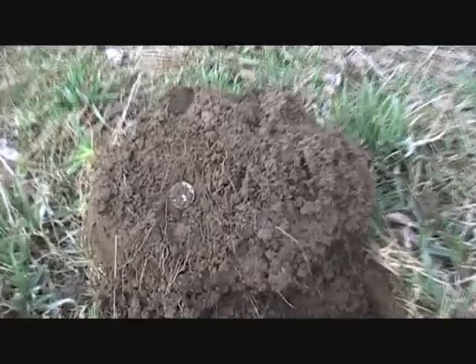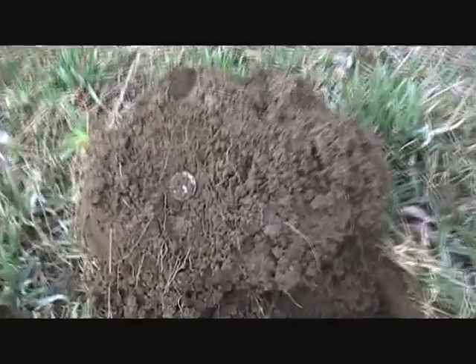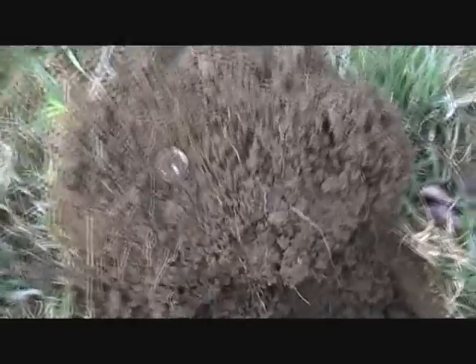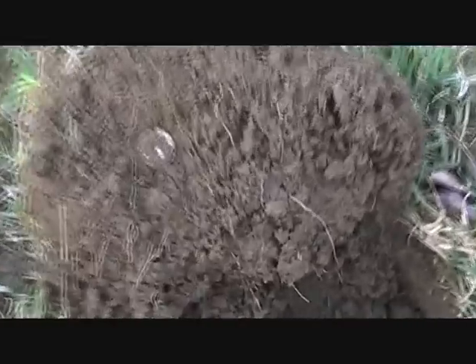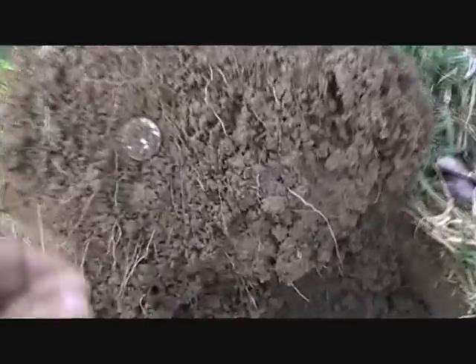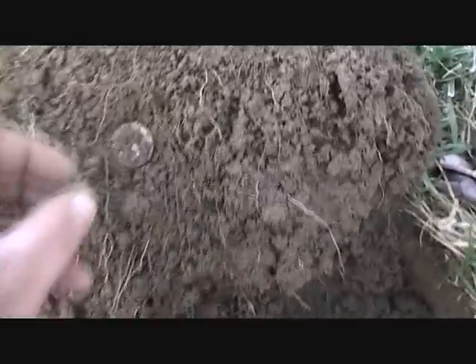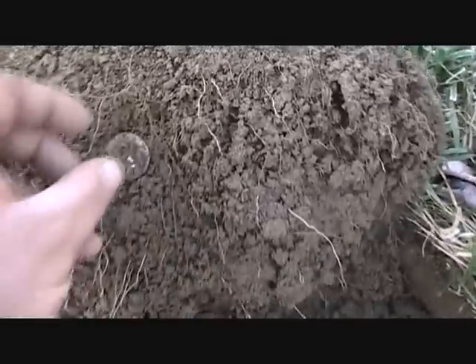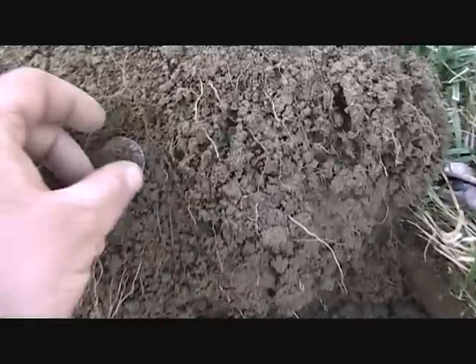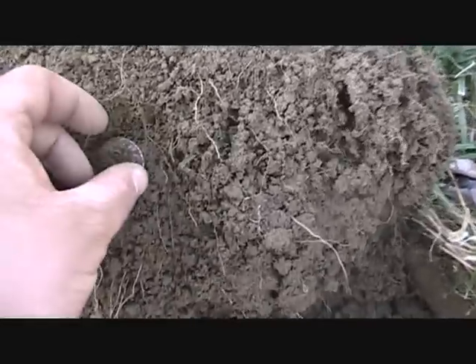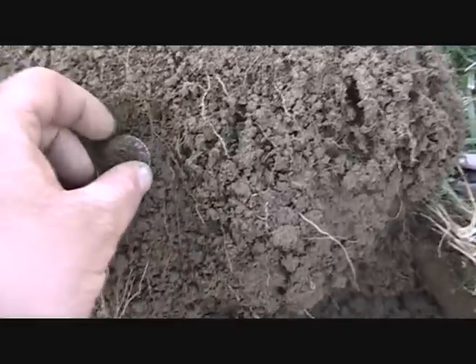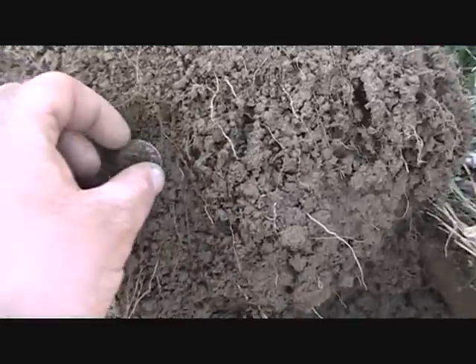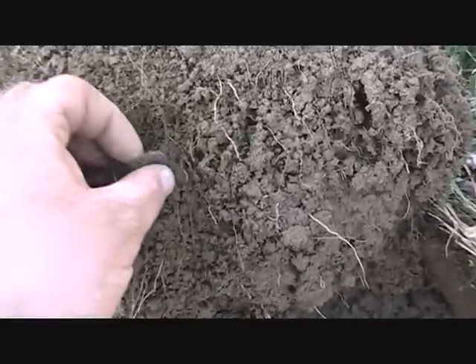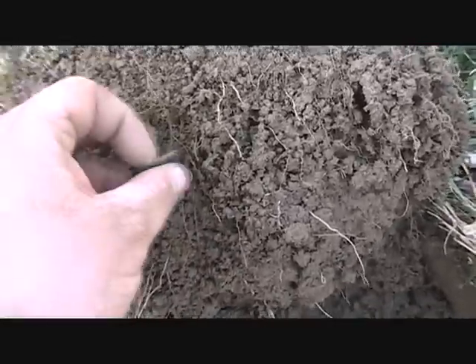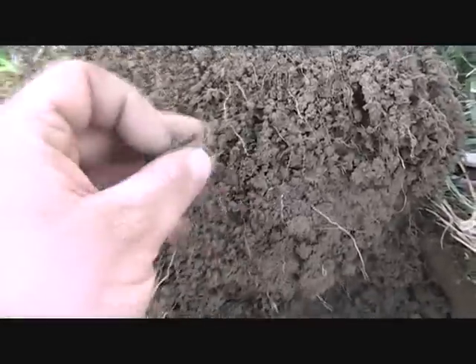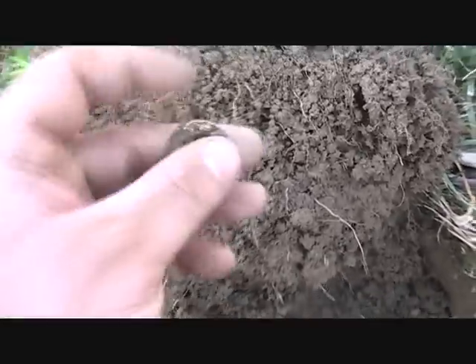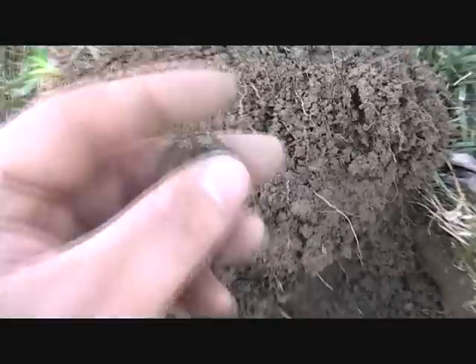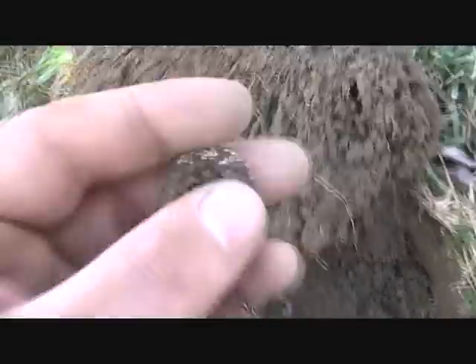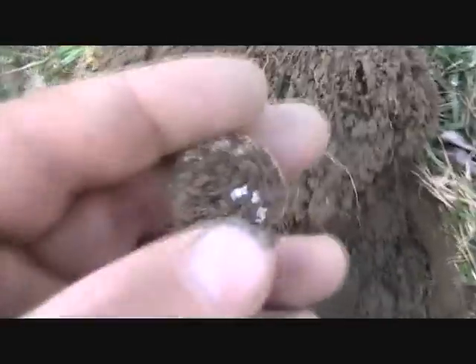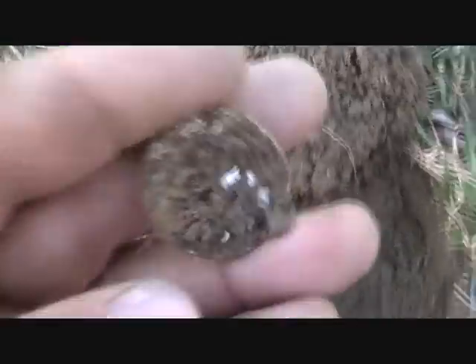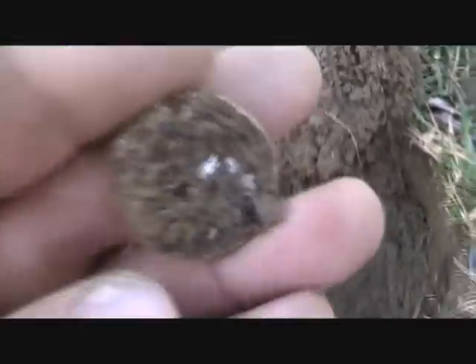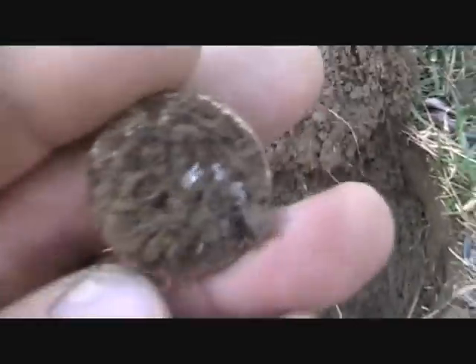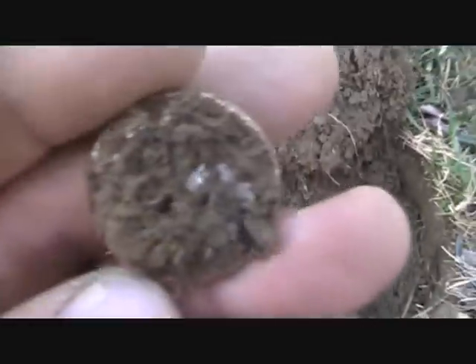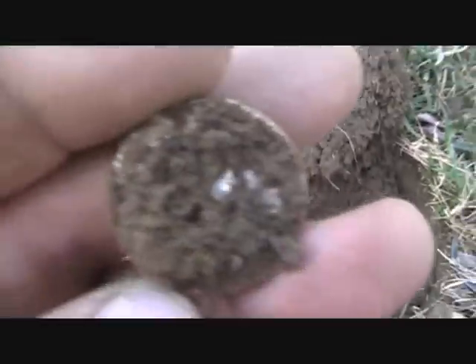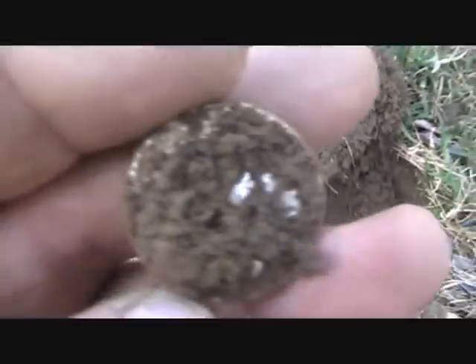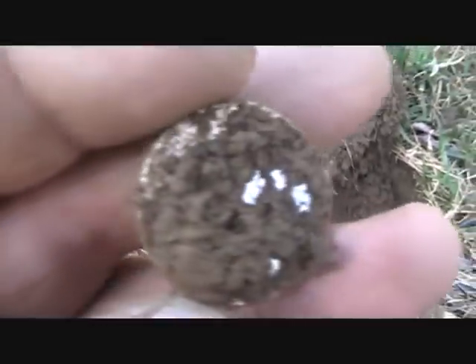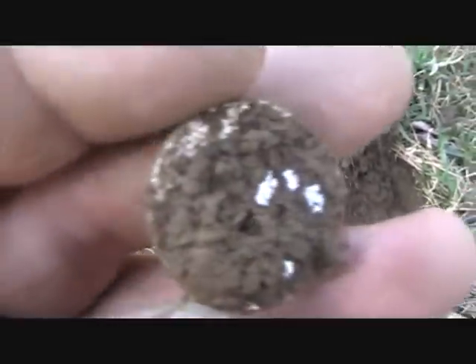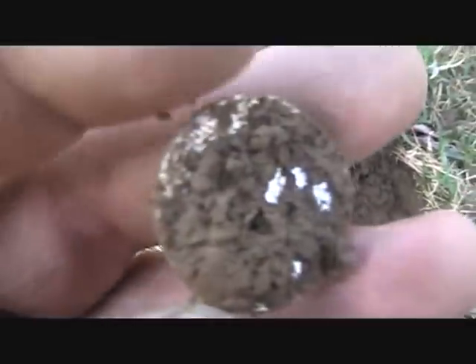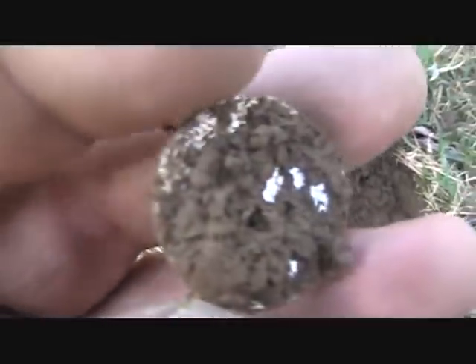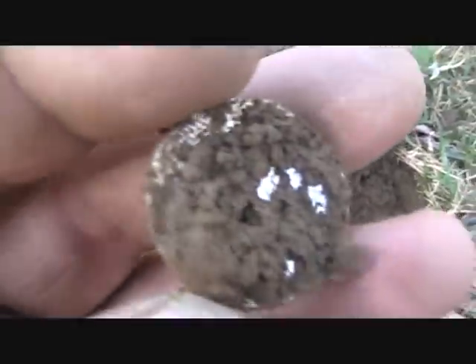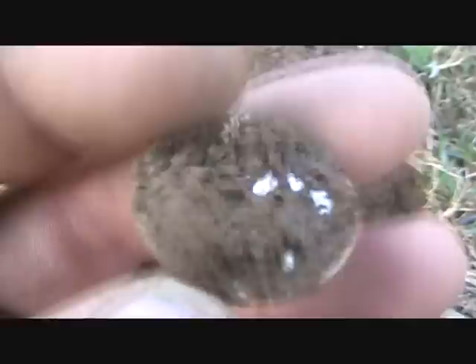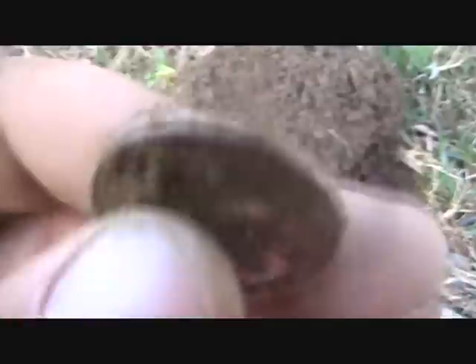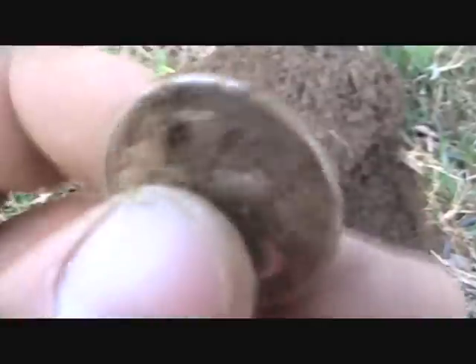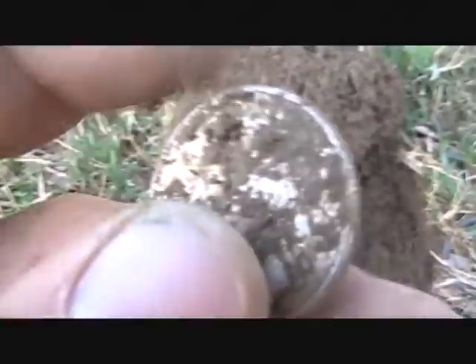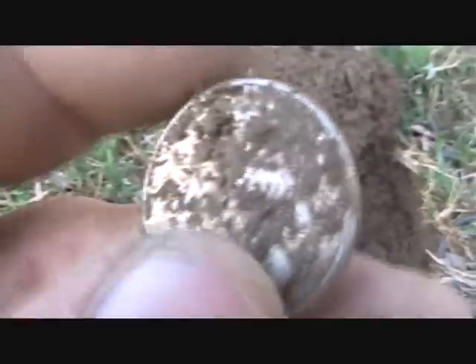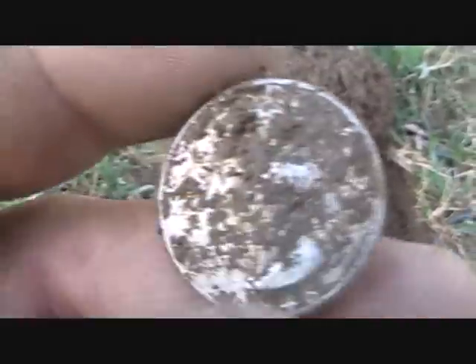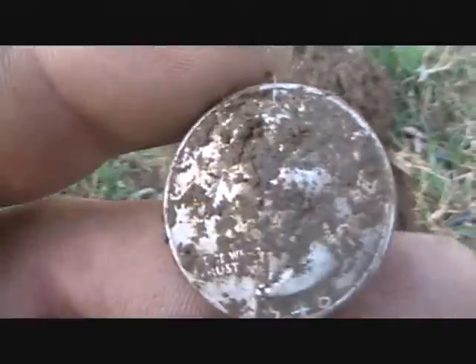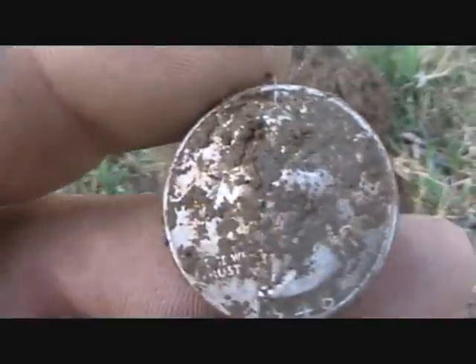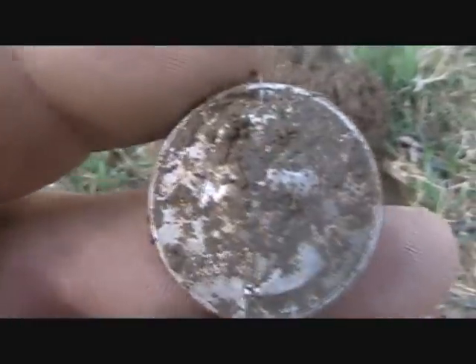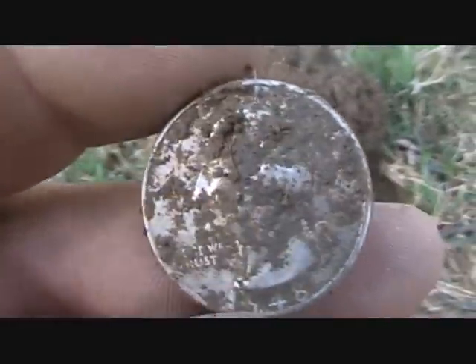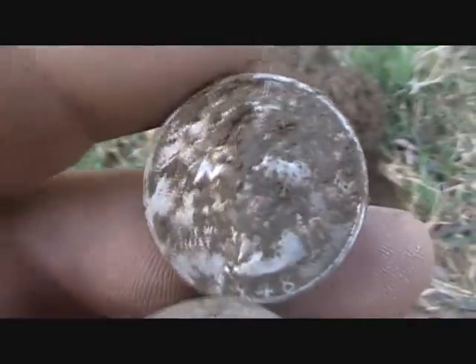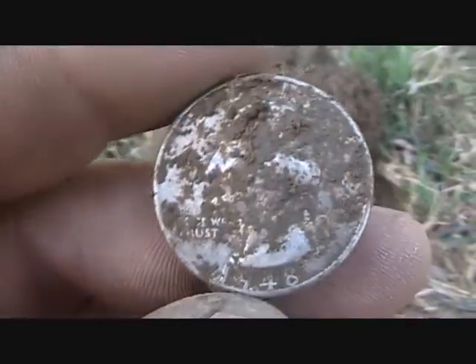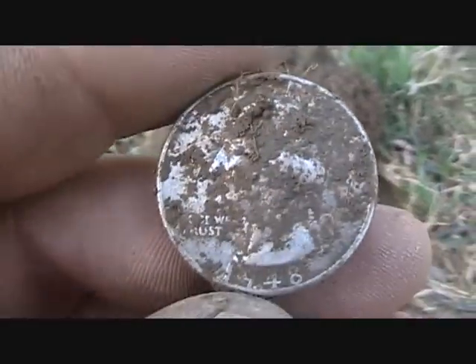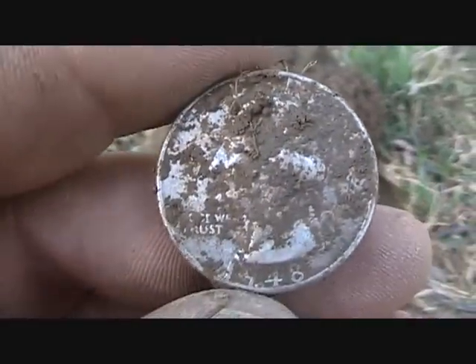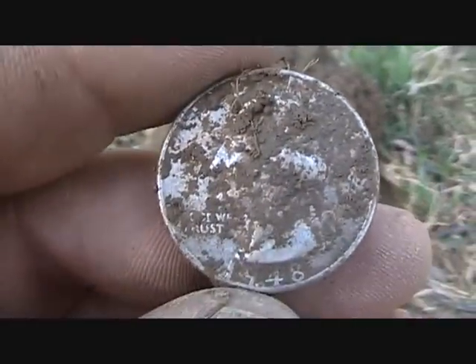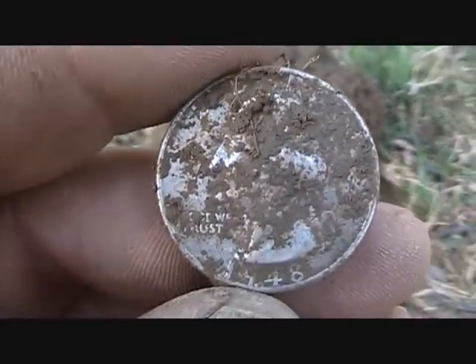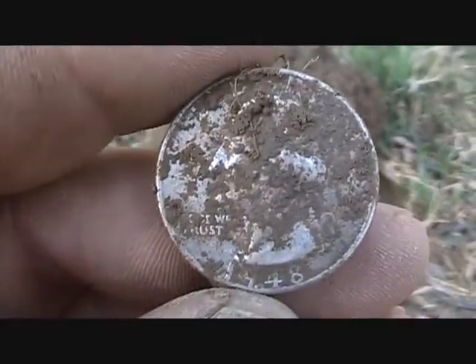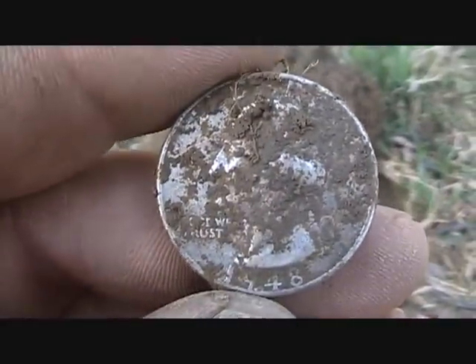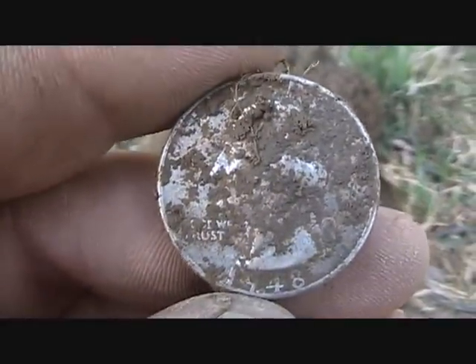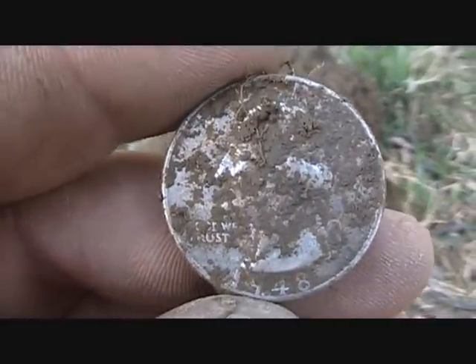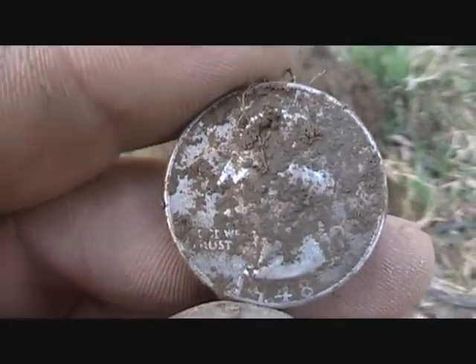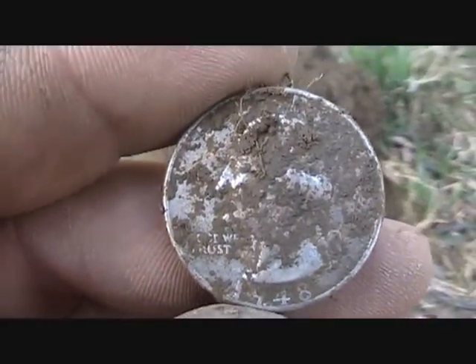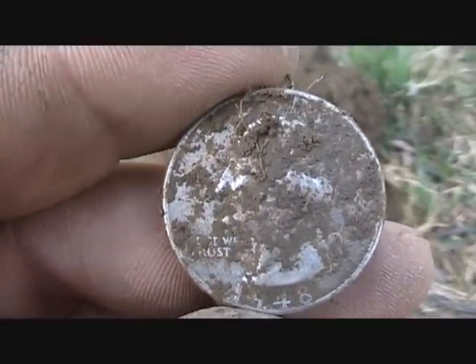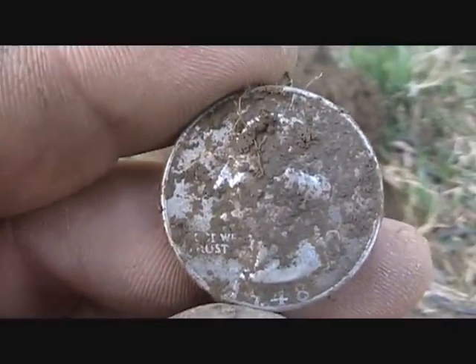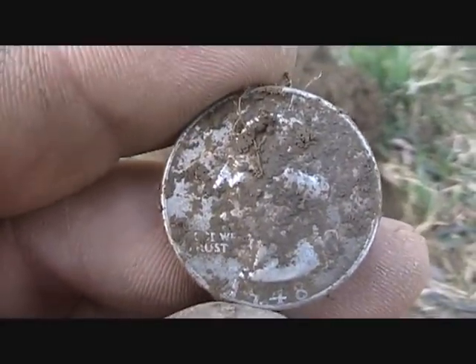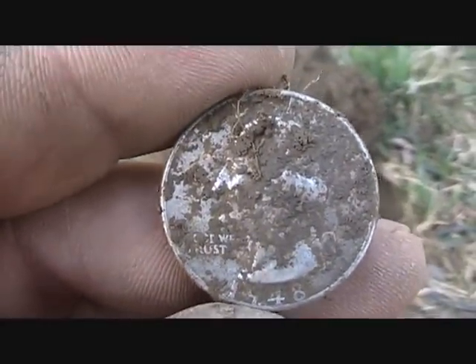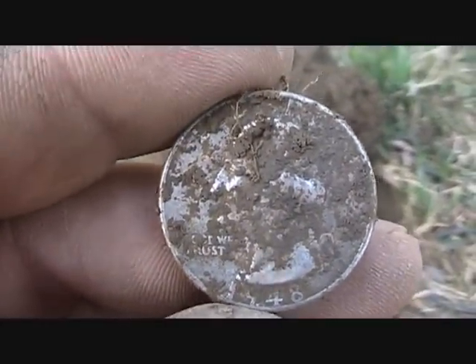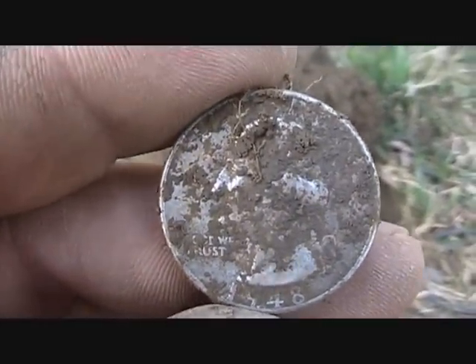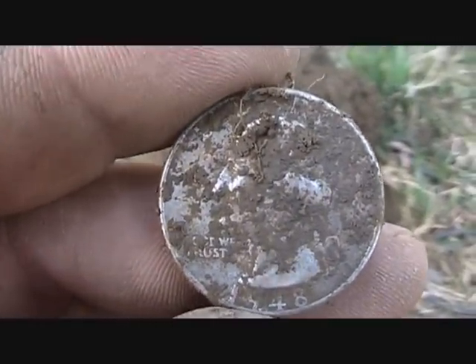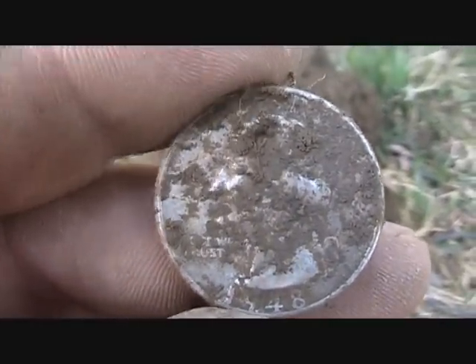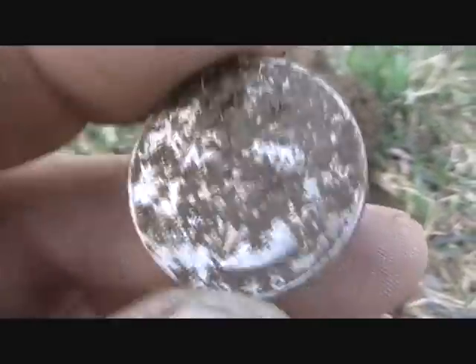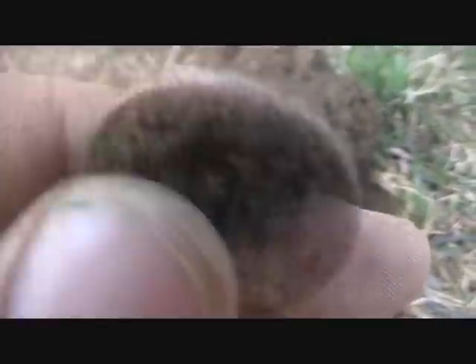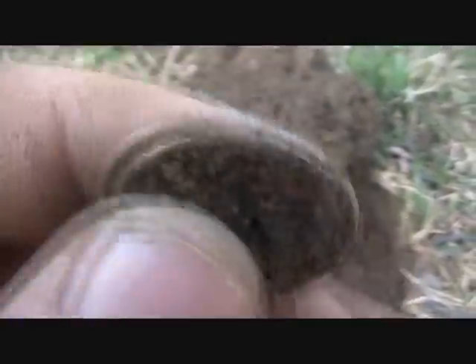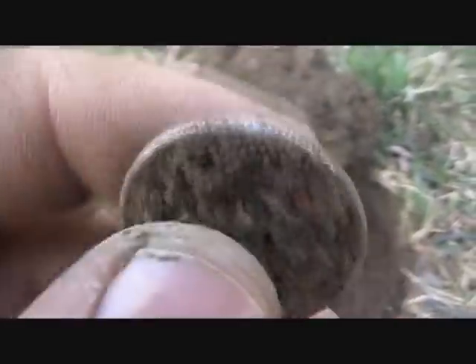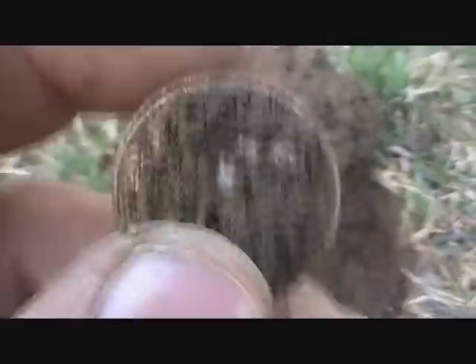Just got a silver, not an oldie though. It's a Washington — 1948.